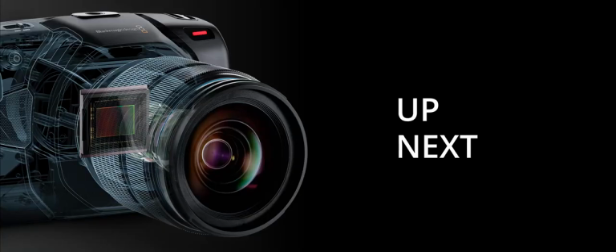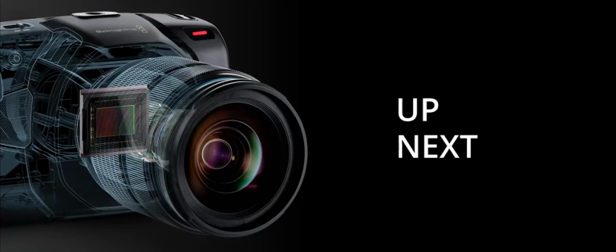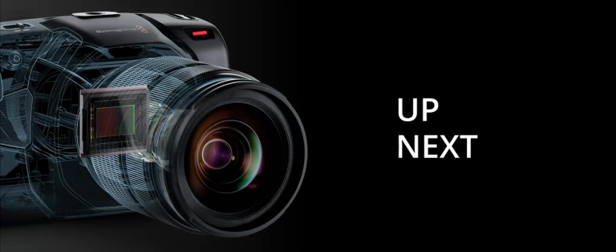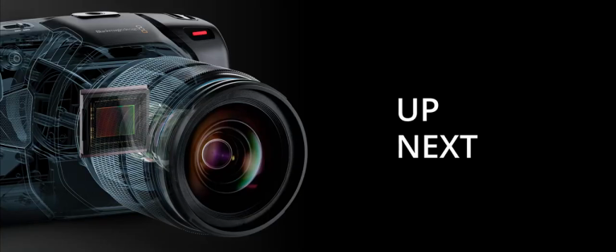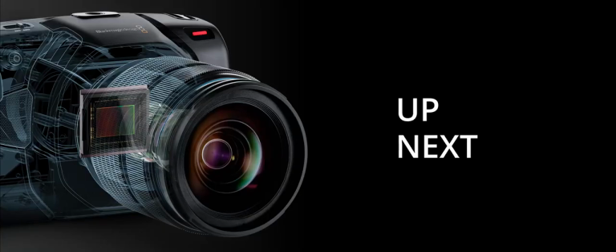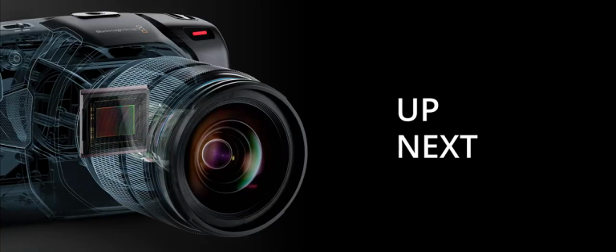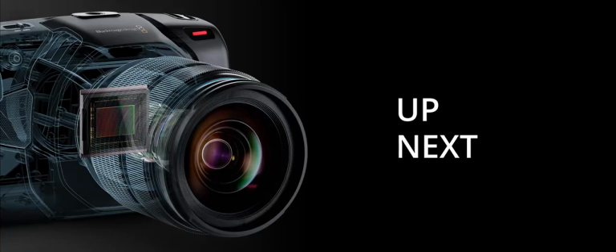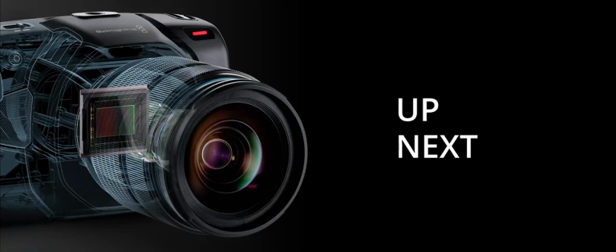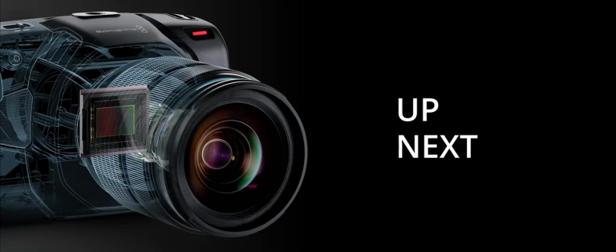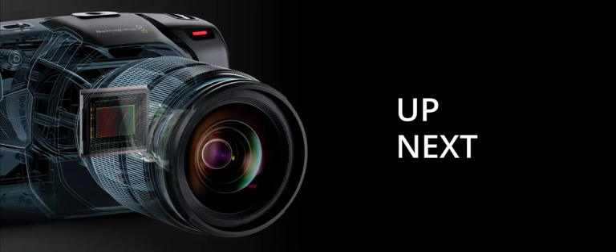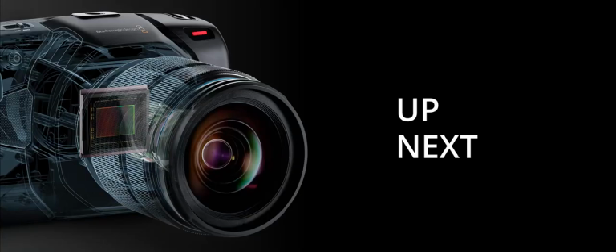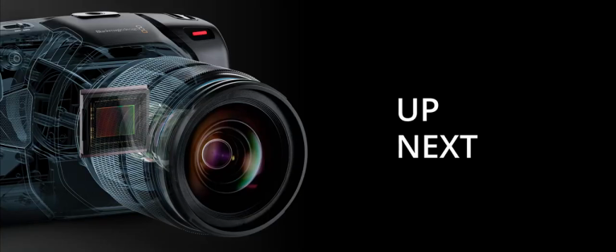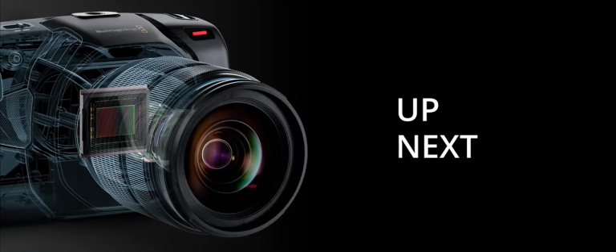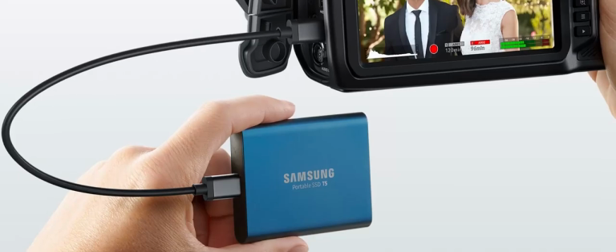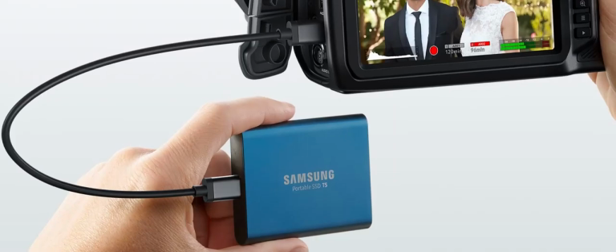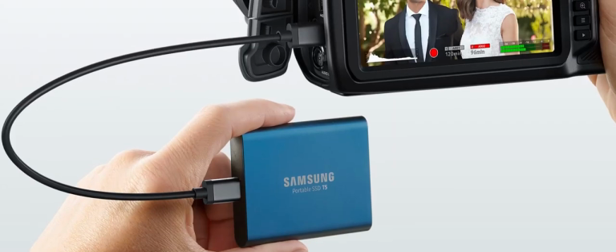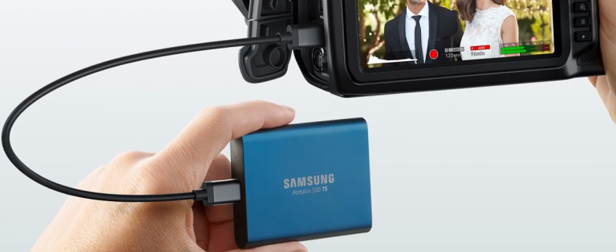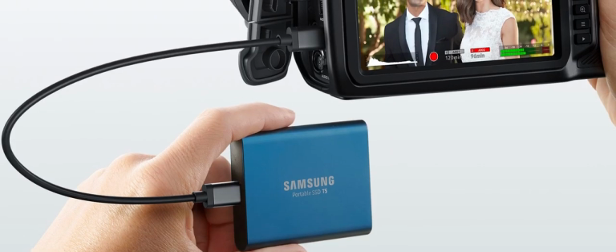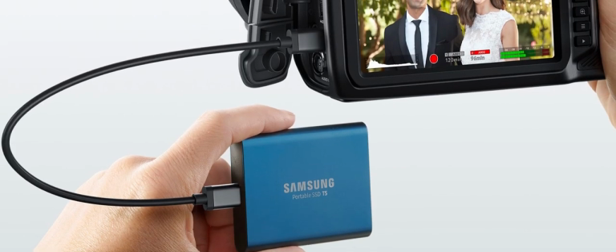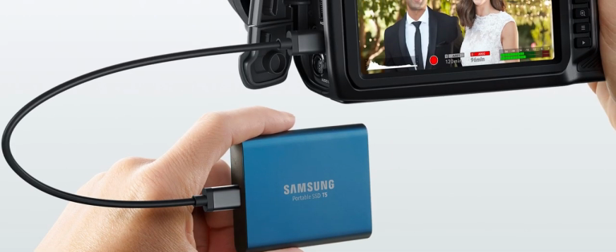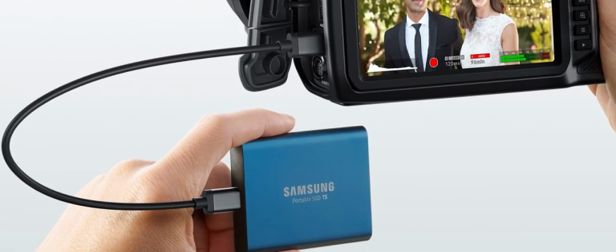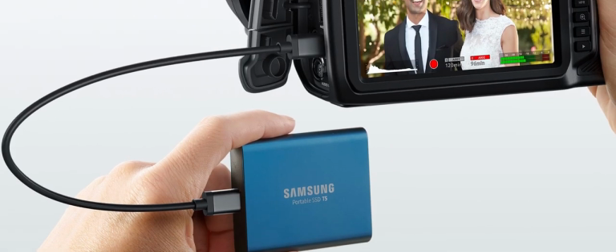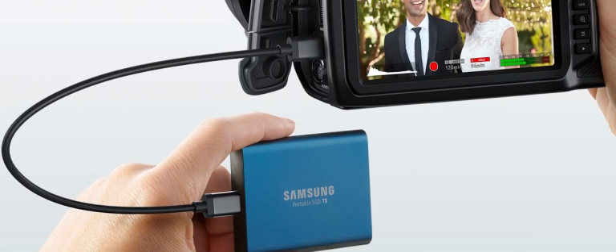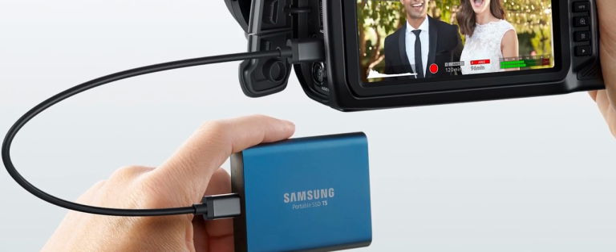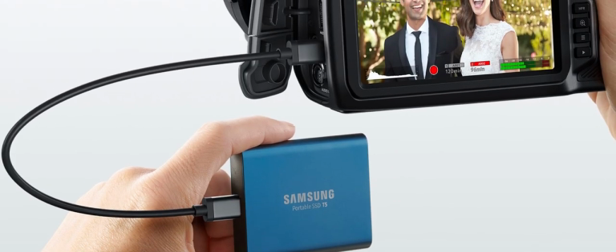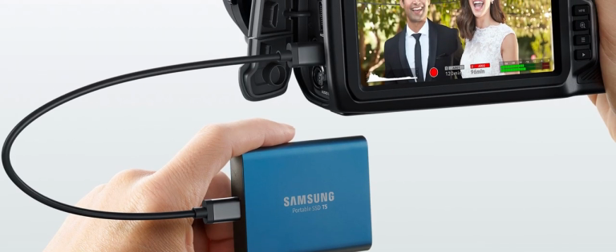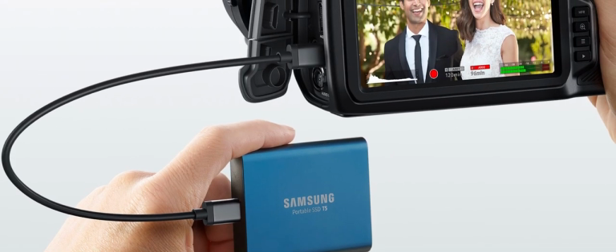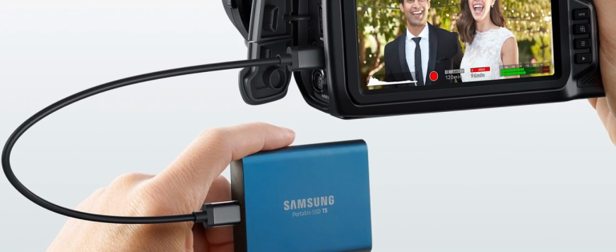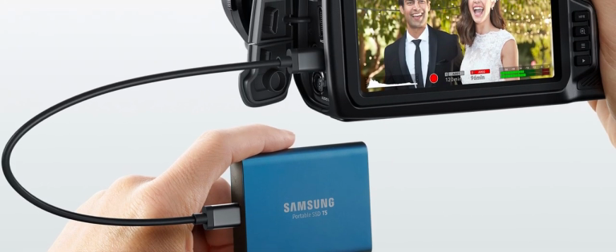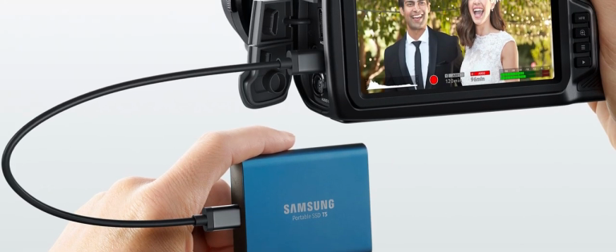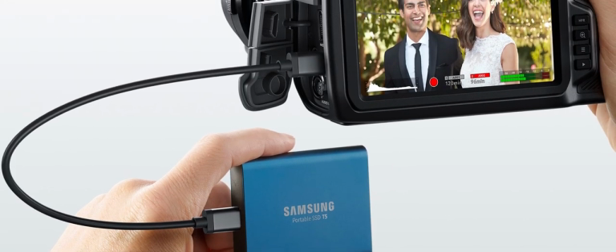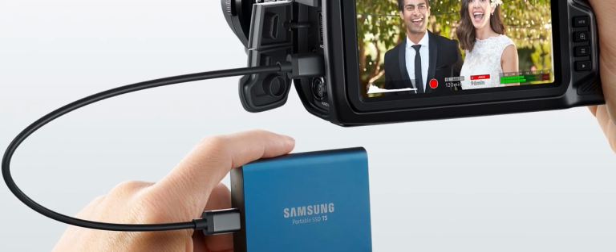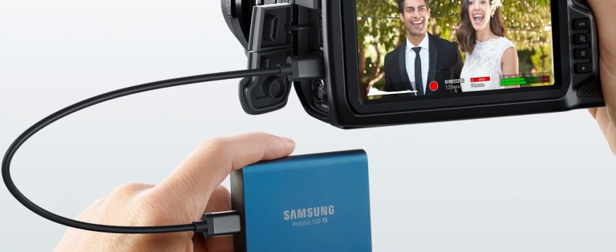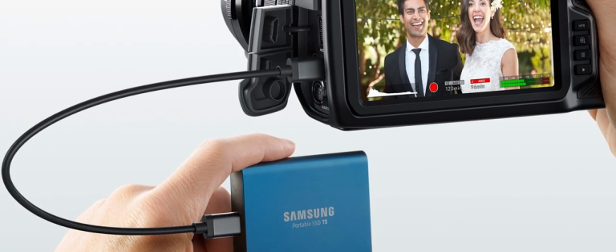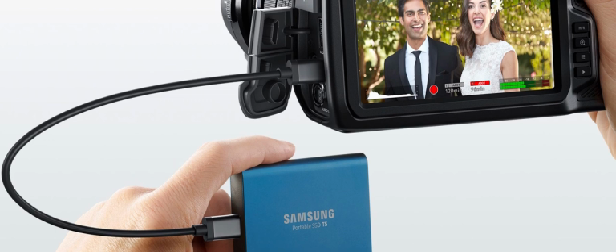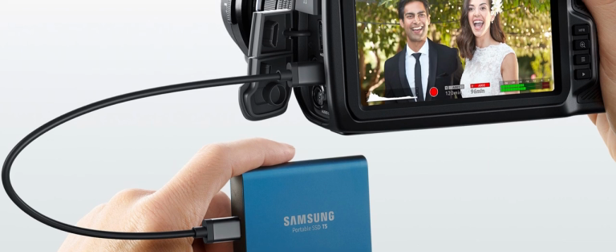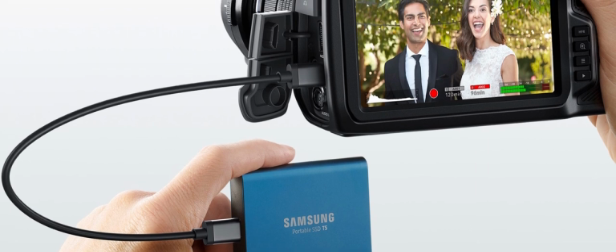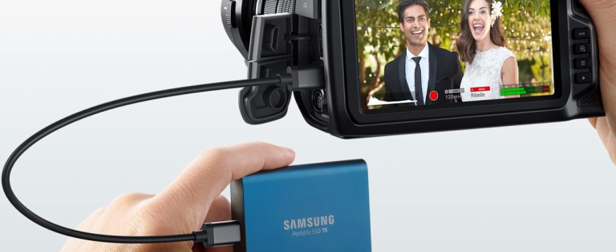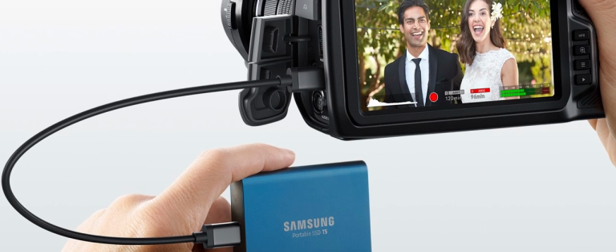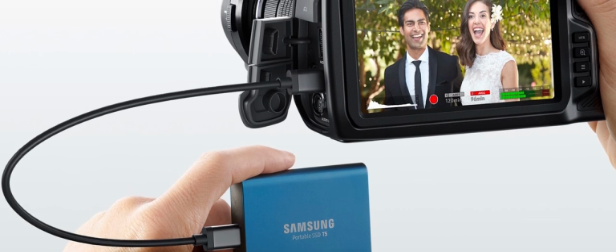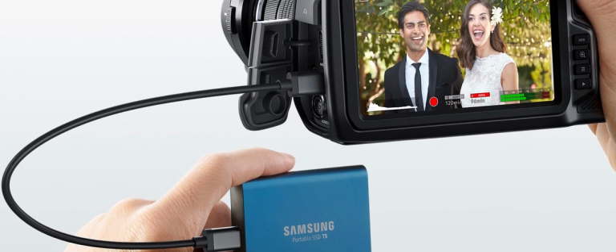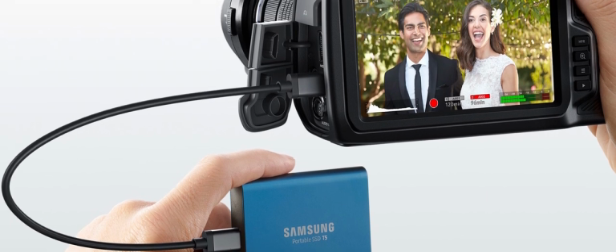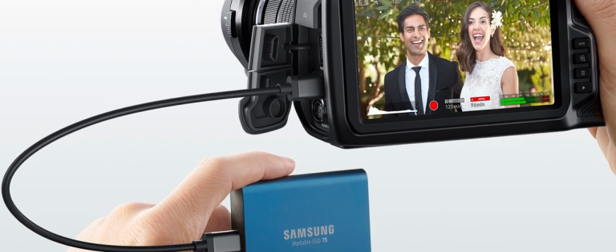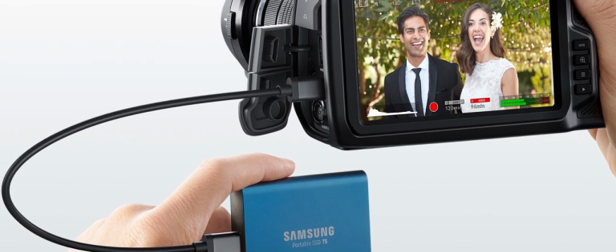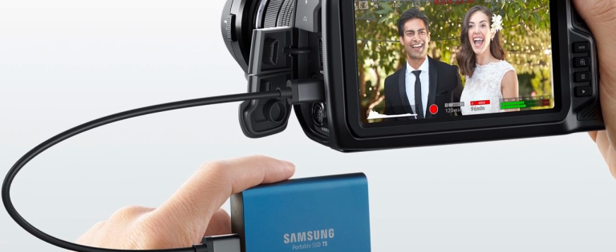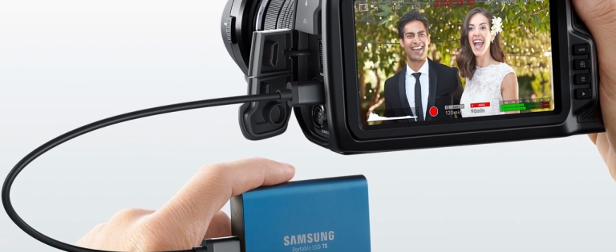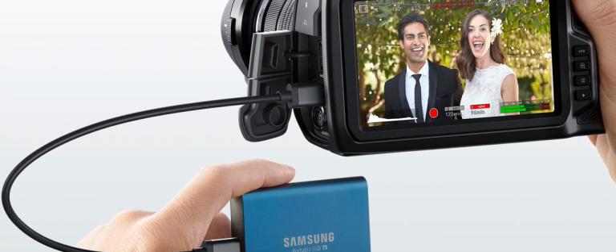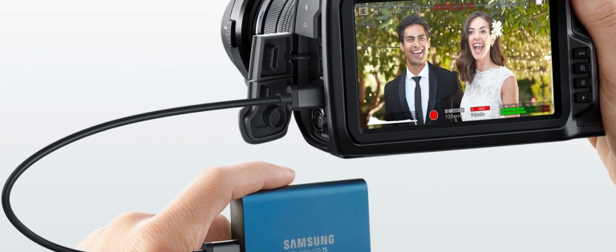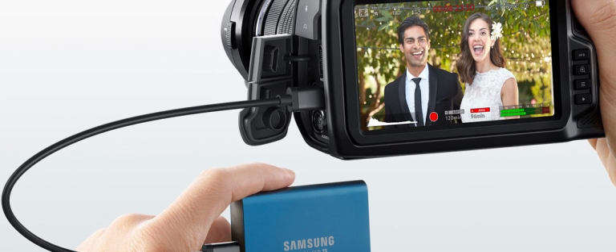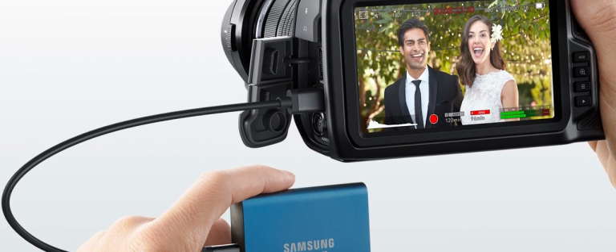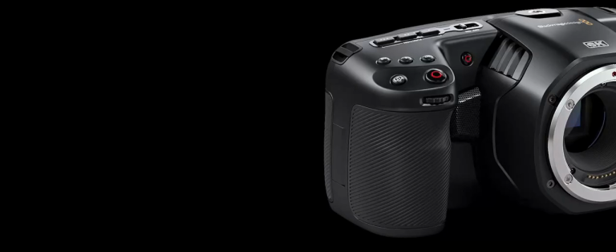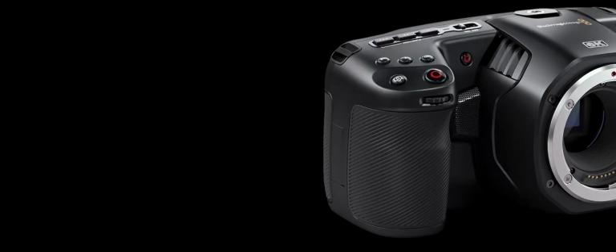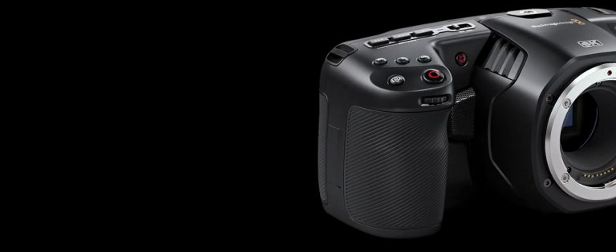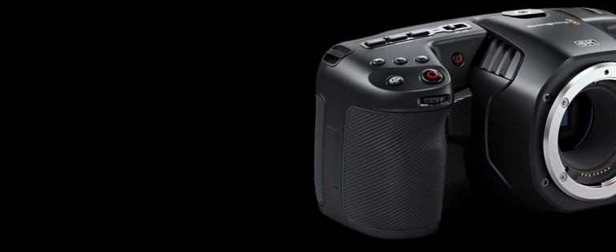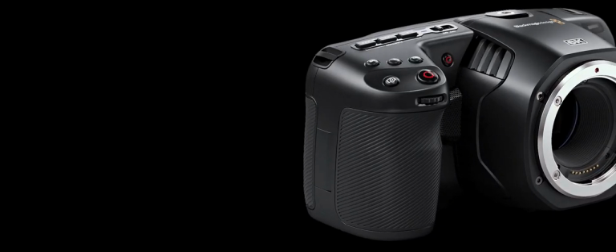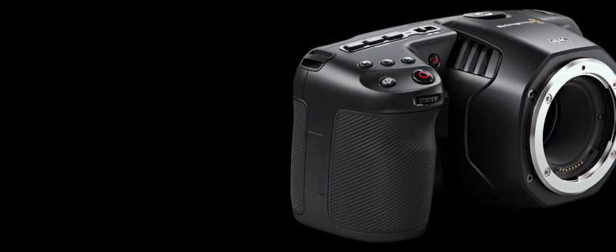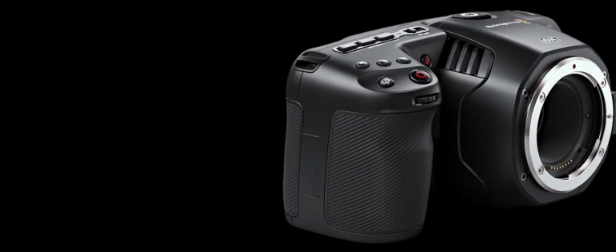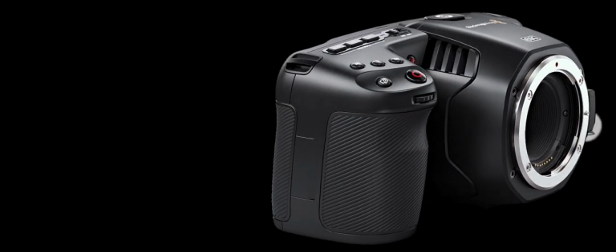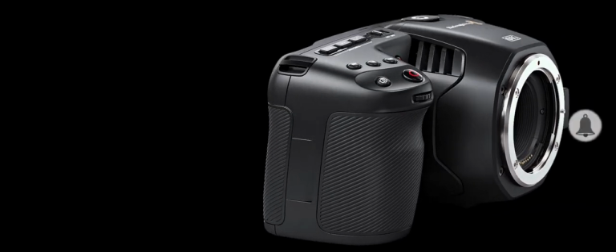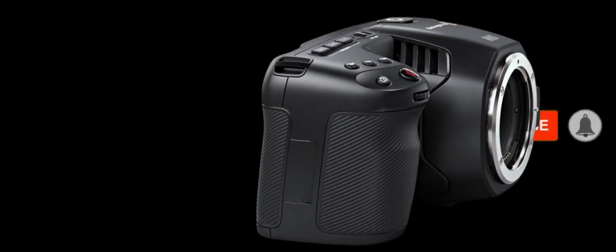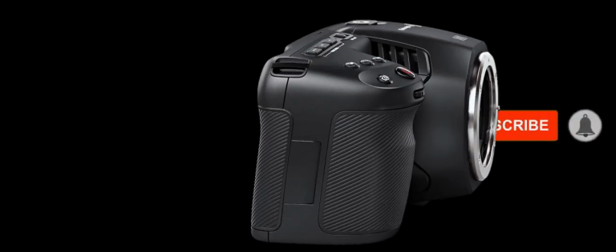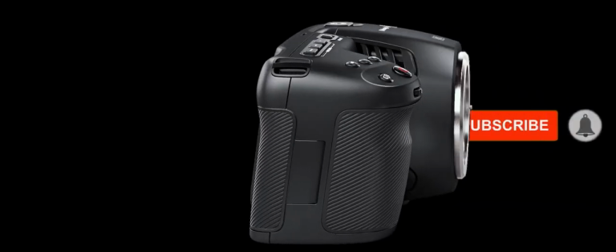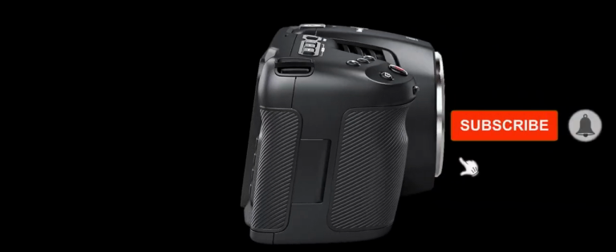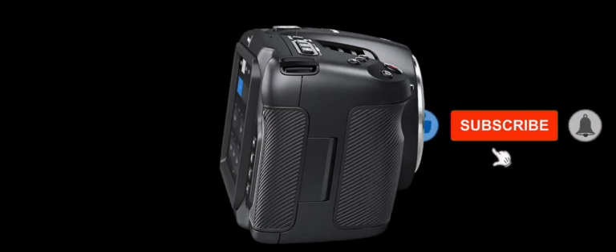In the next video we will be looking at the storage of the camera. Thank you for watching — make sure to watch the next video, have a nice day, and subscribe.